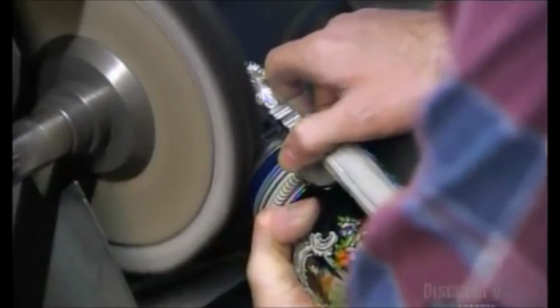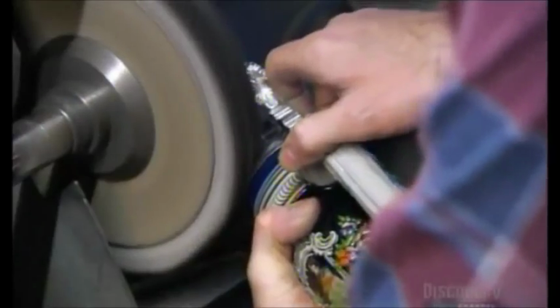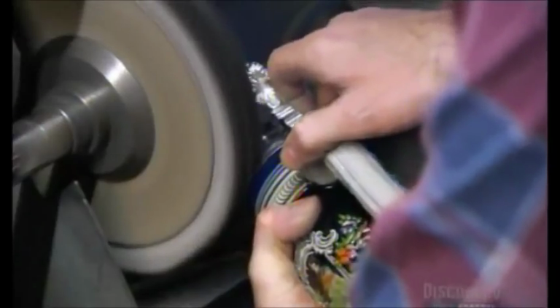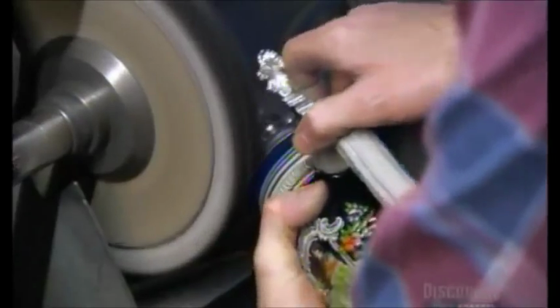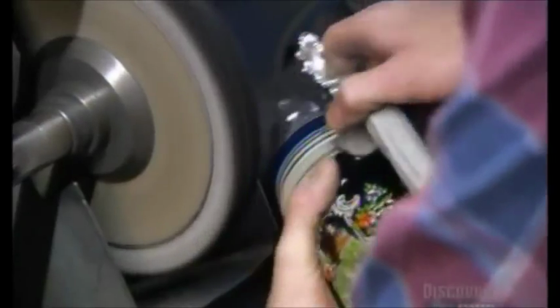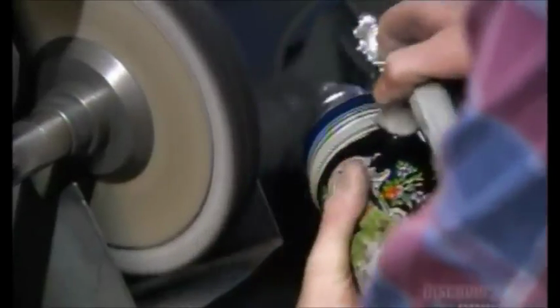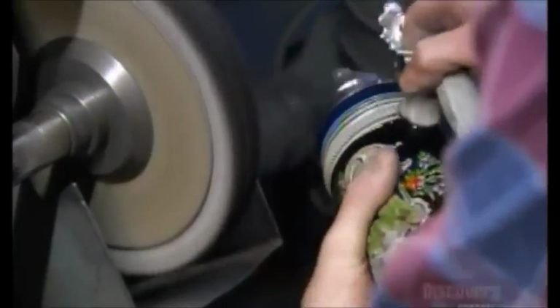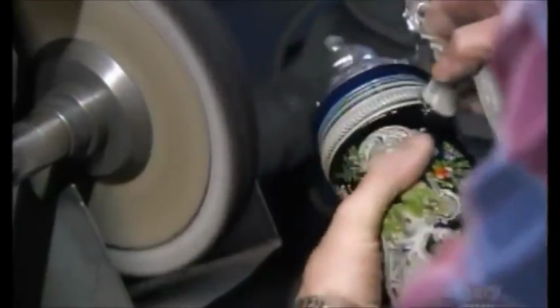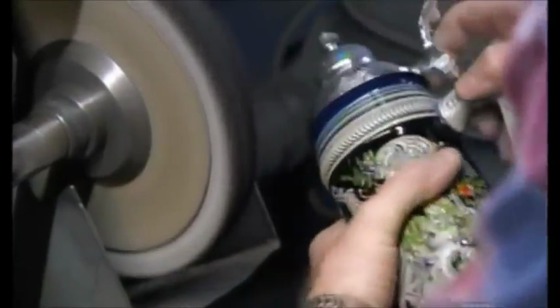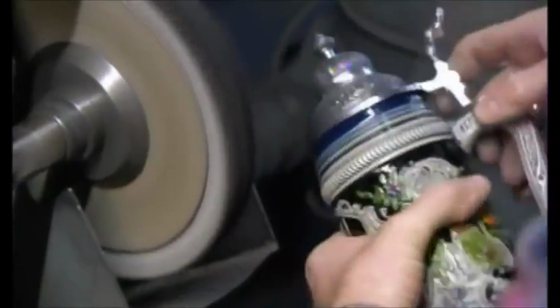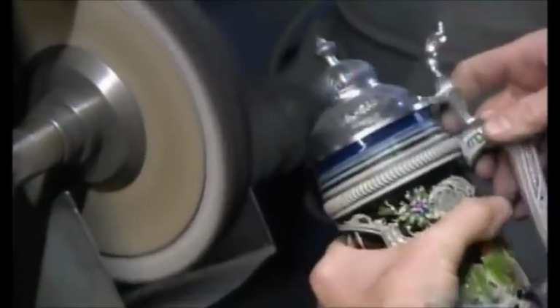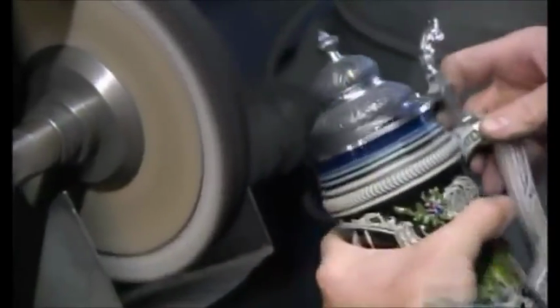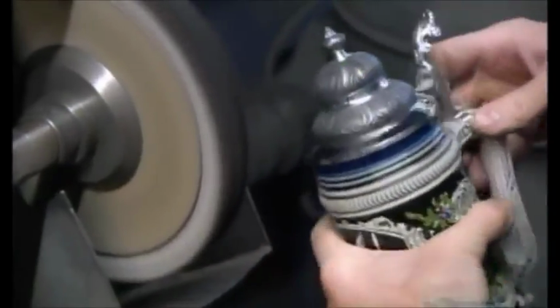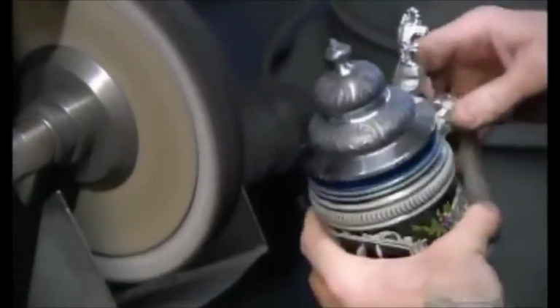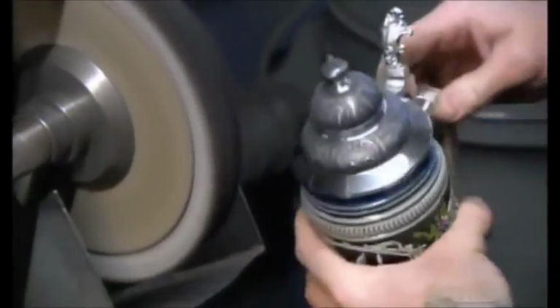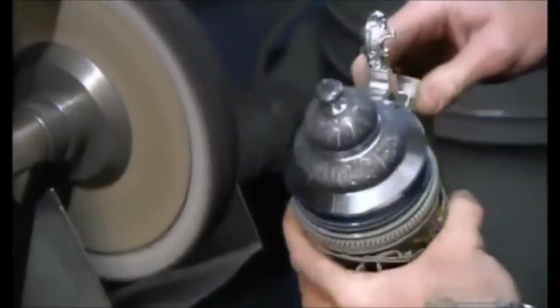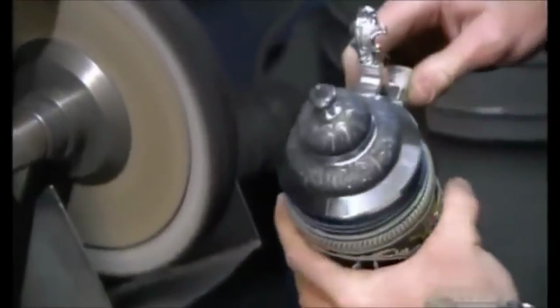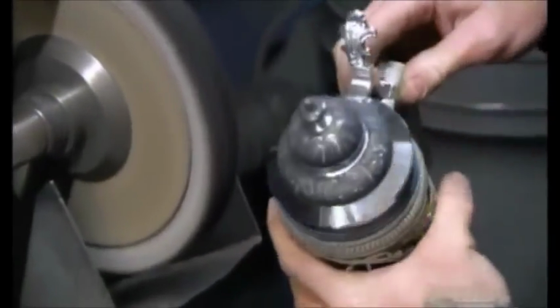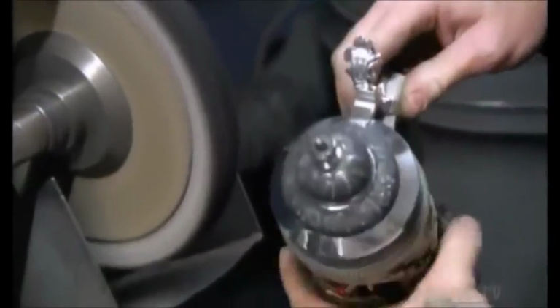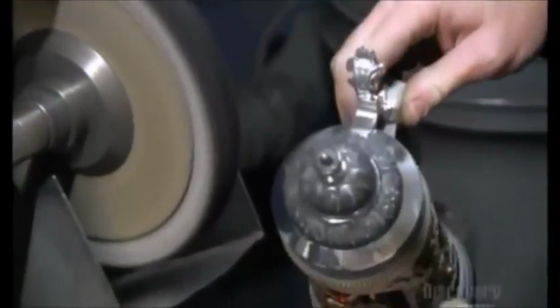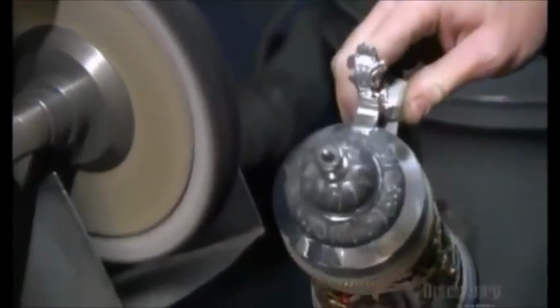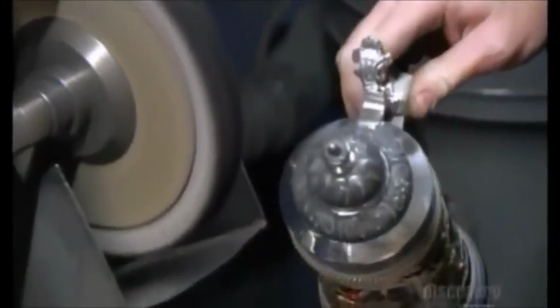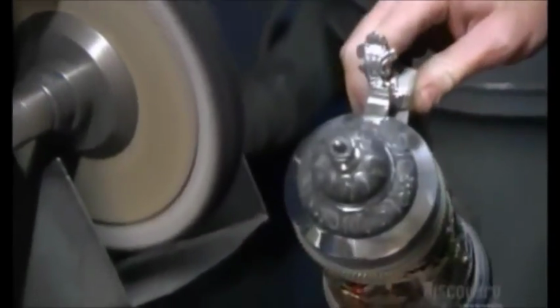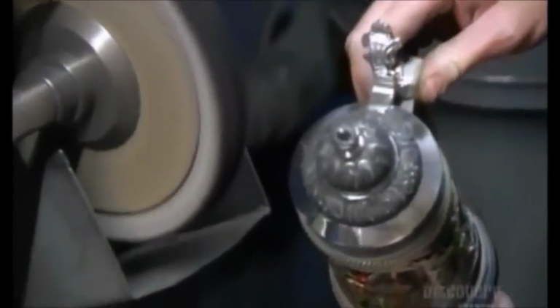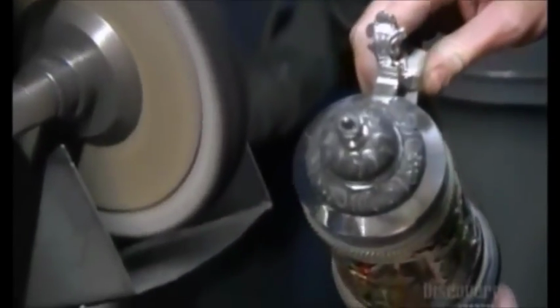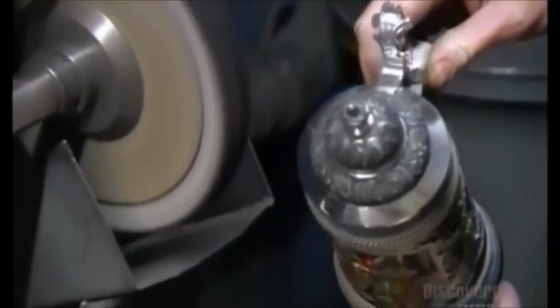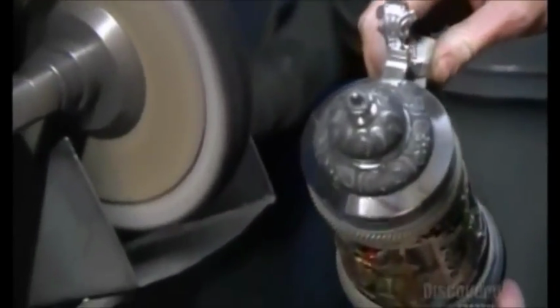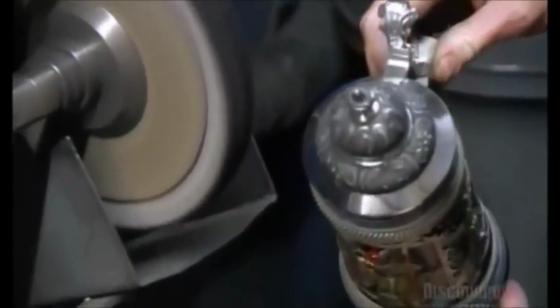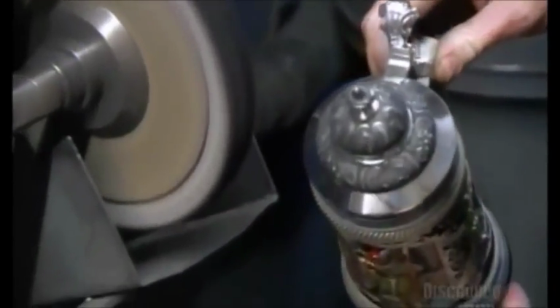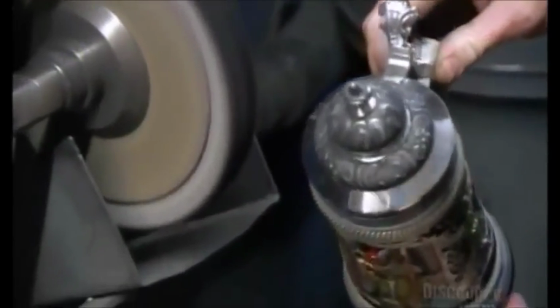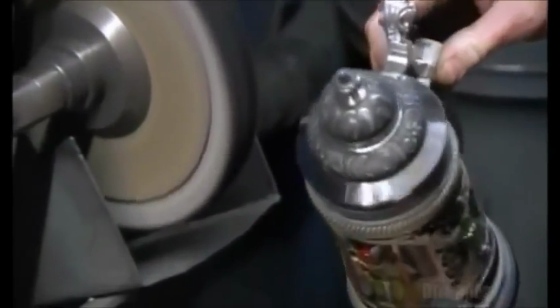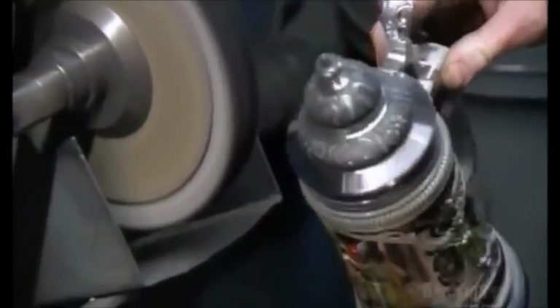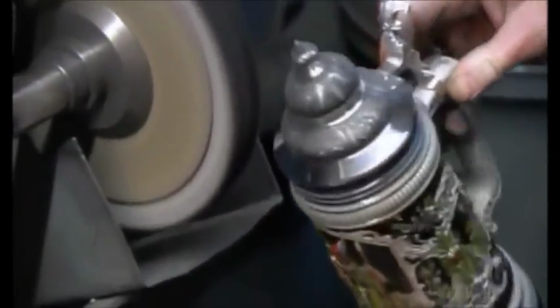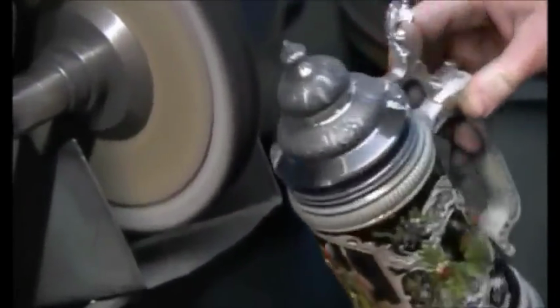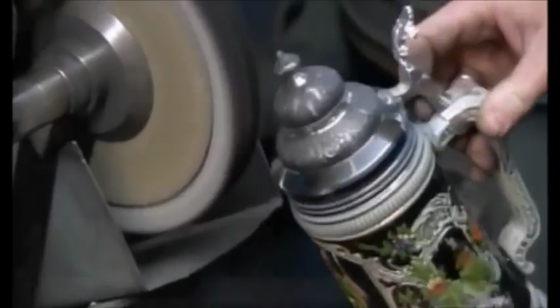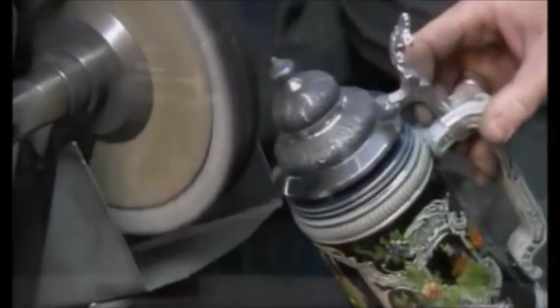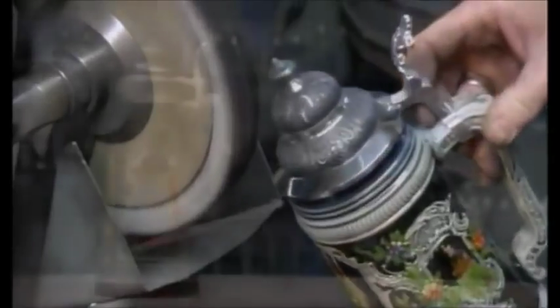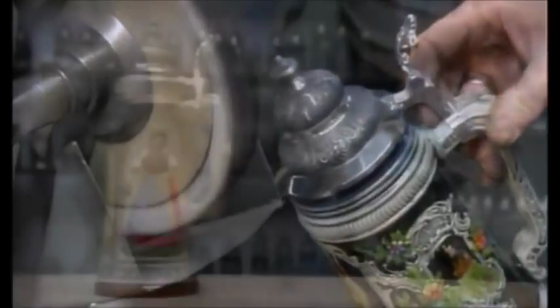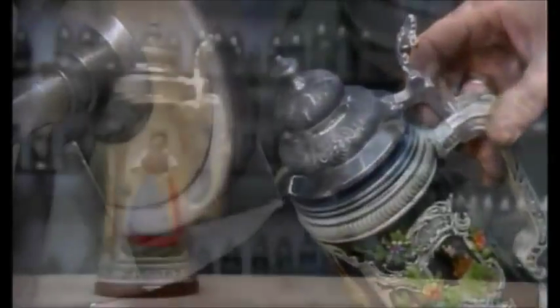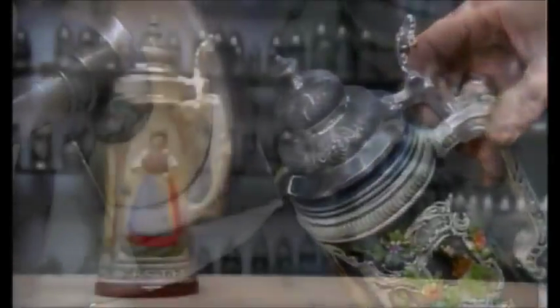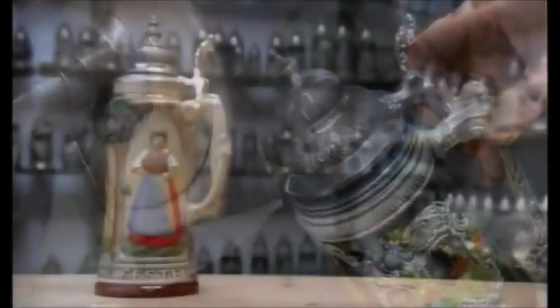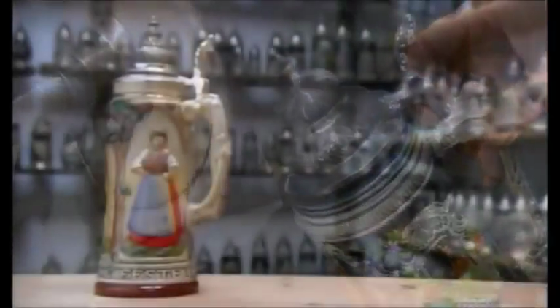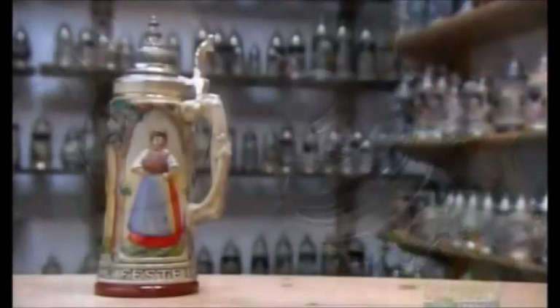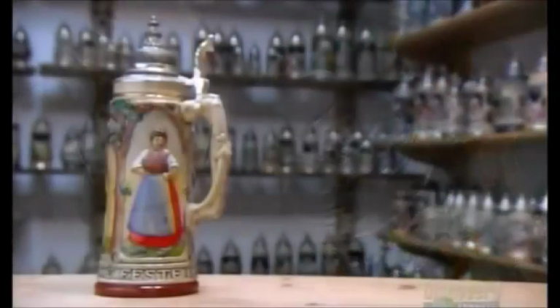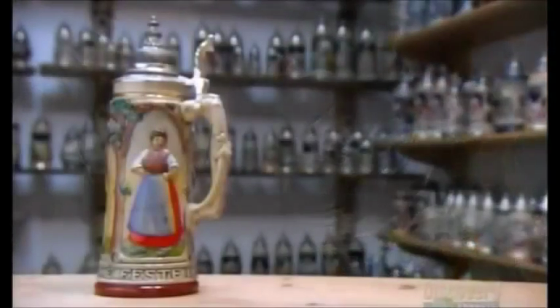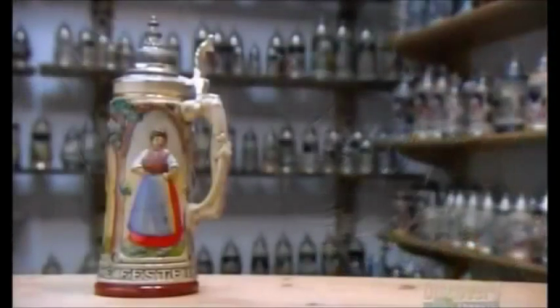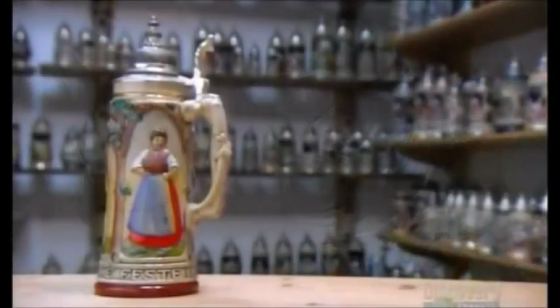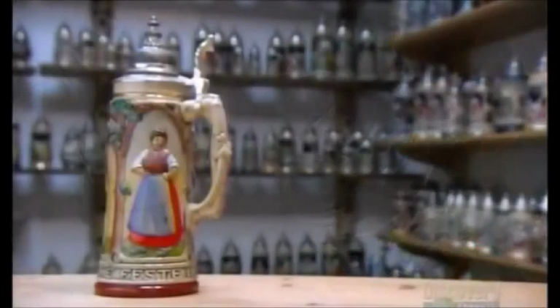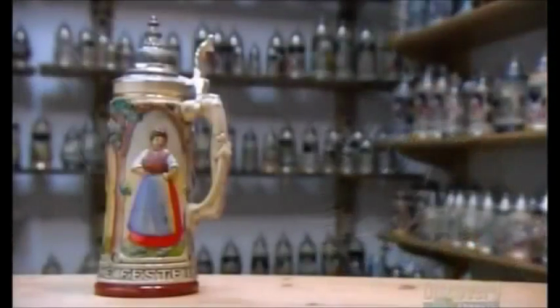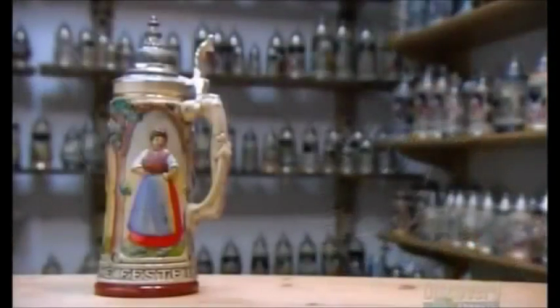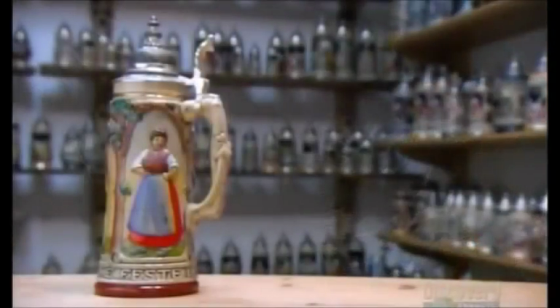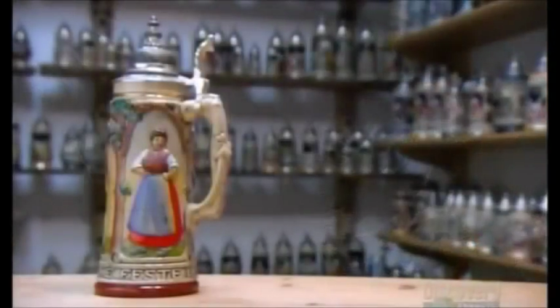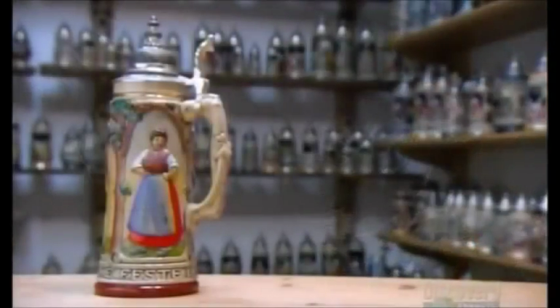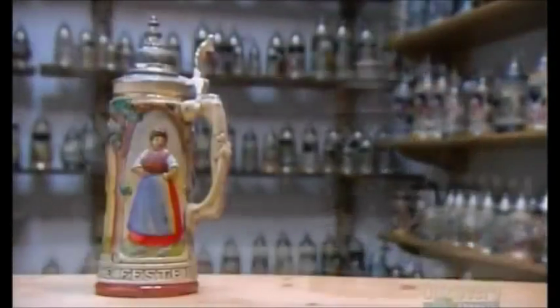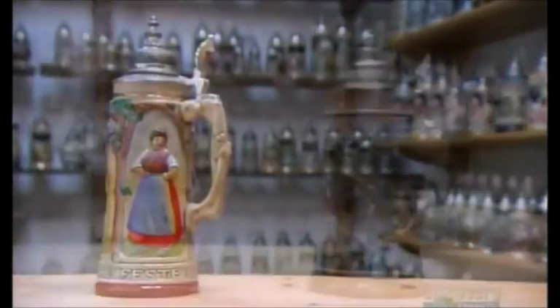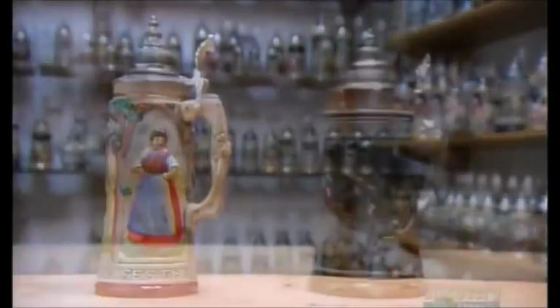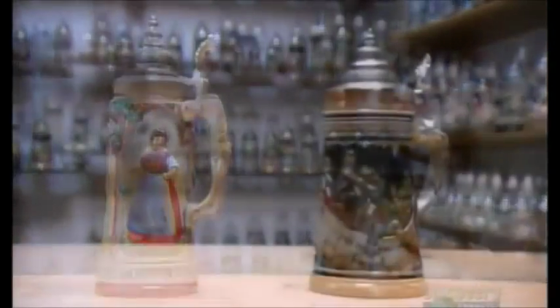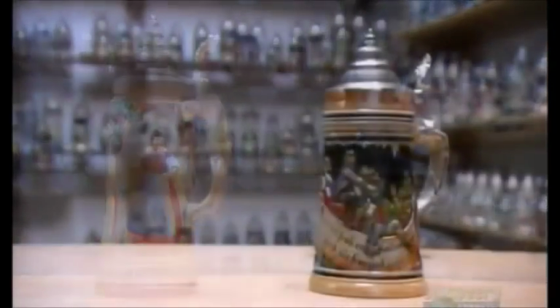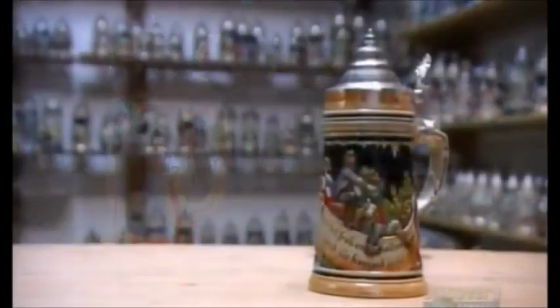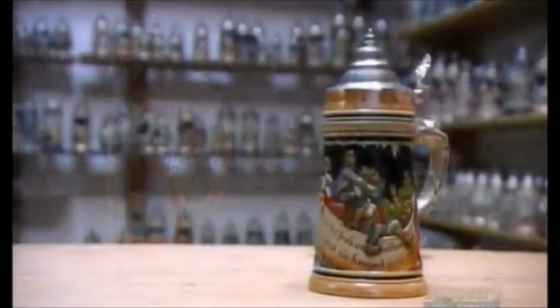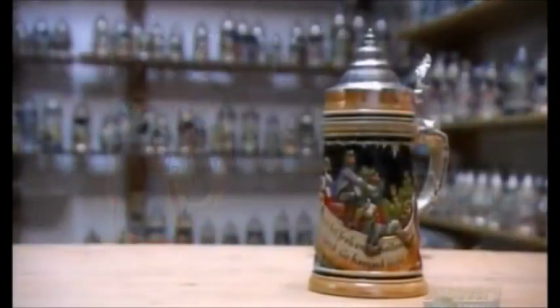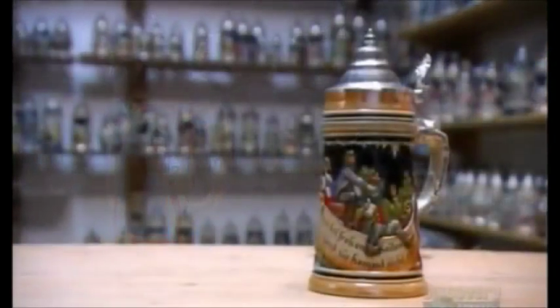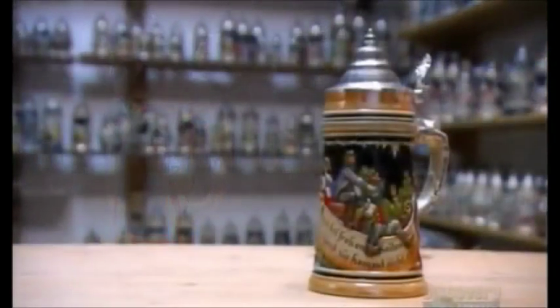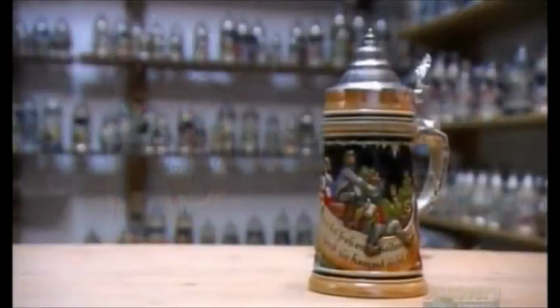With their traditional scenes or more contemporary themes, these beer steins are the toast of the town.